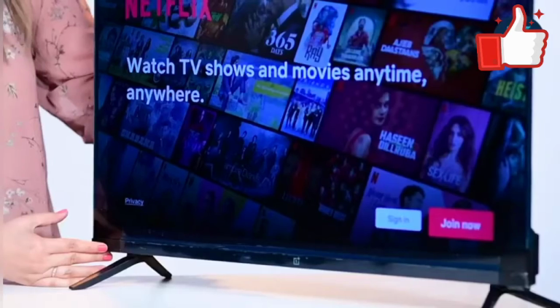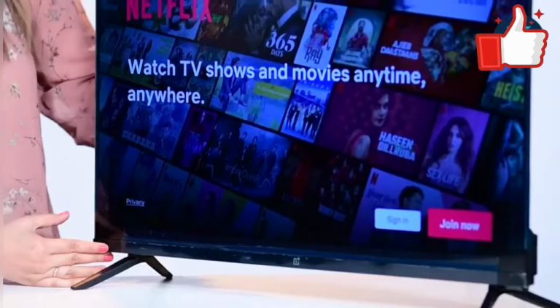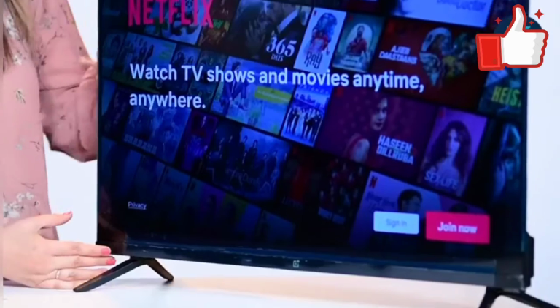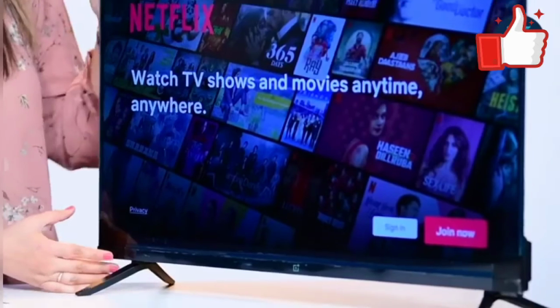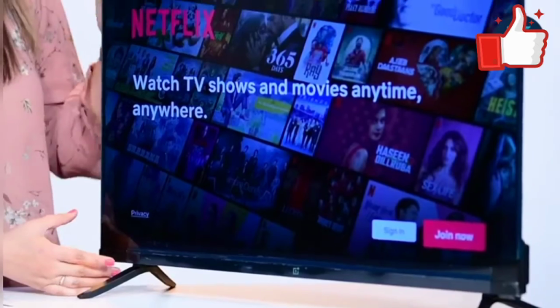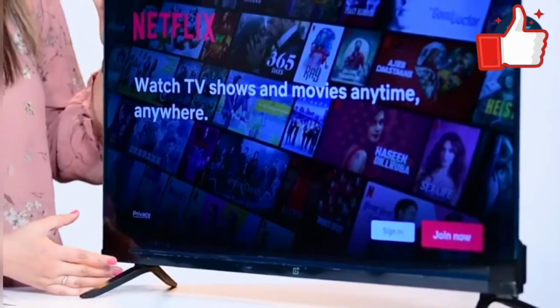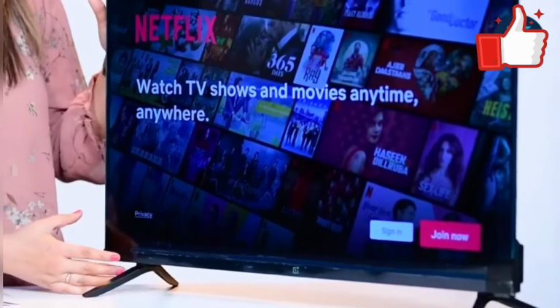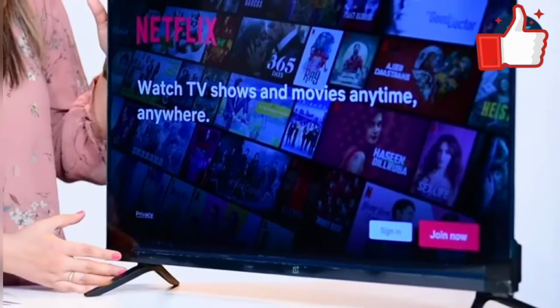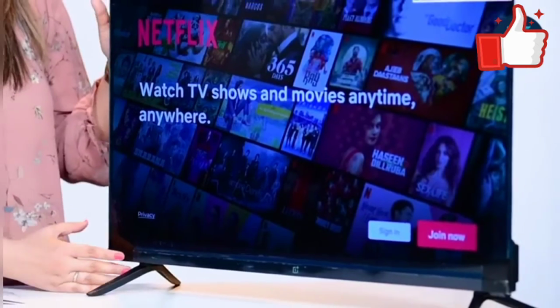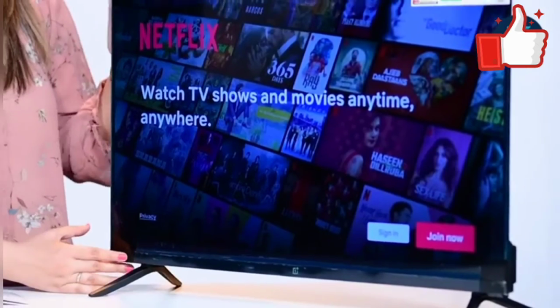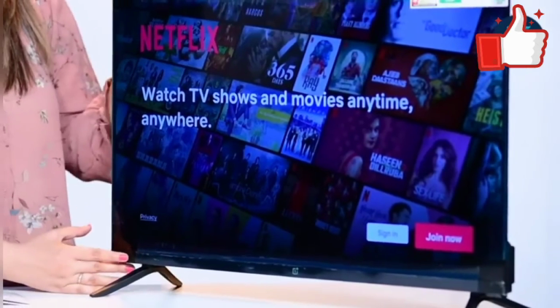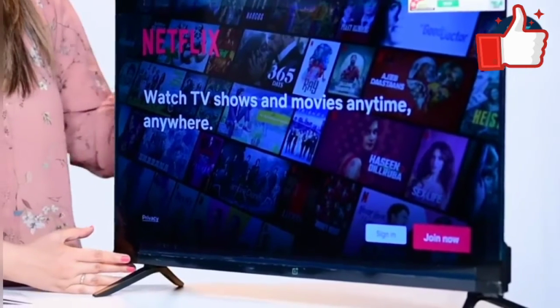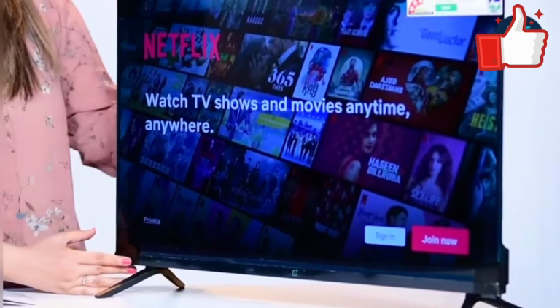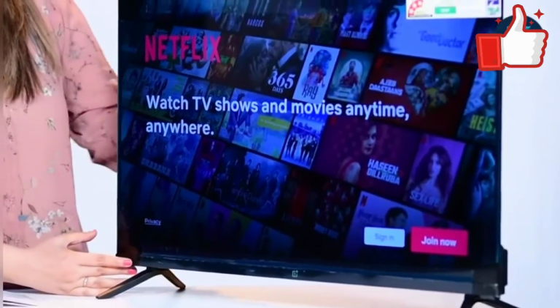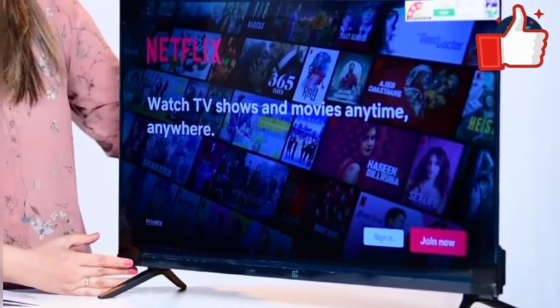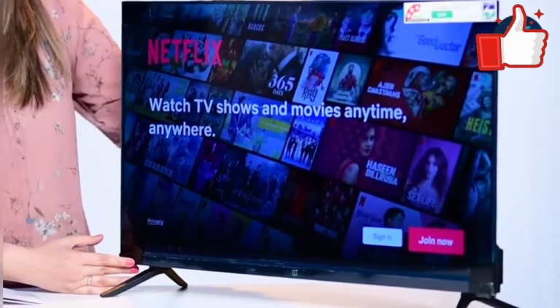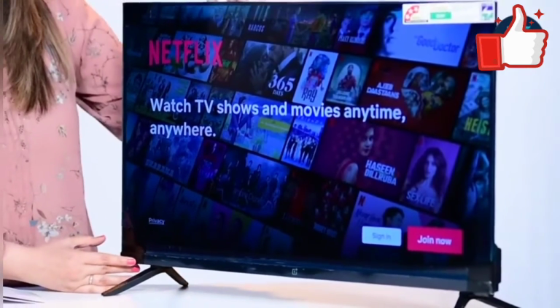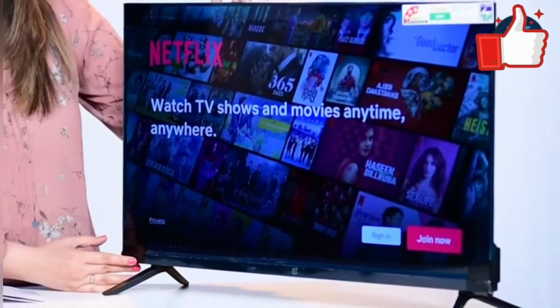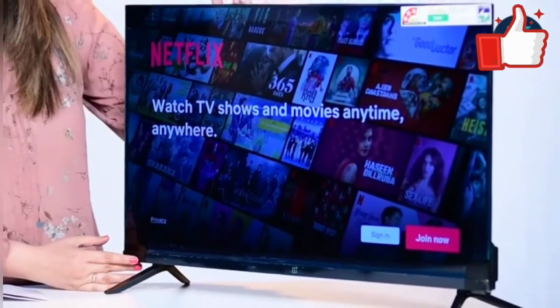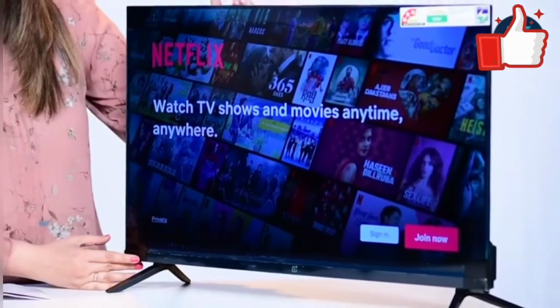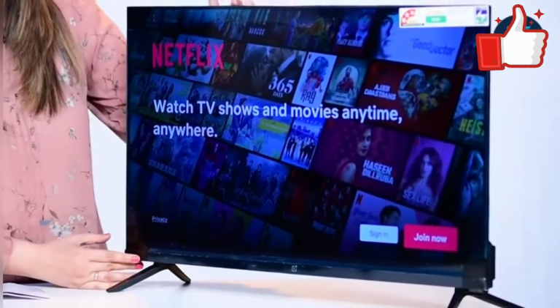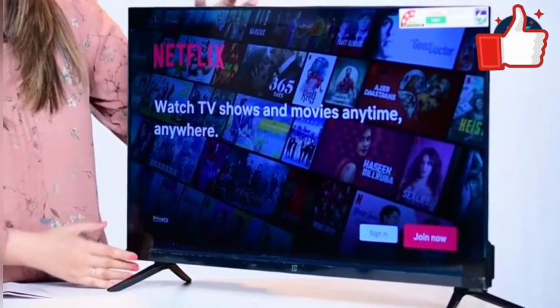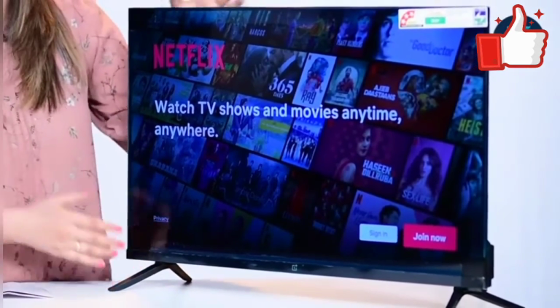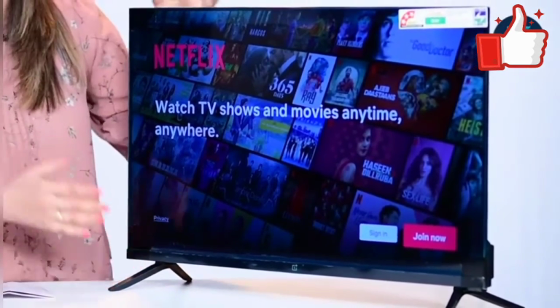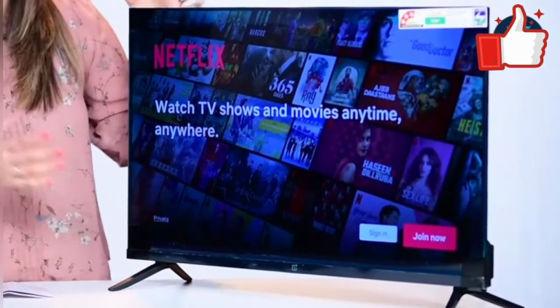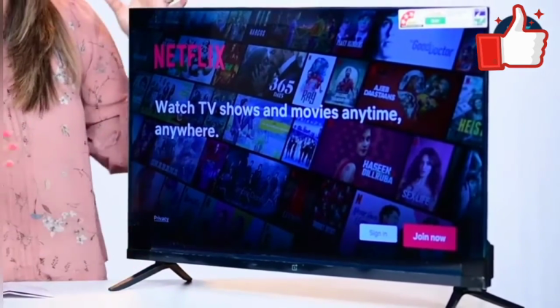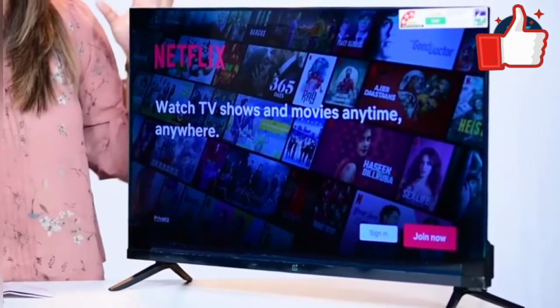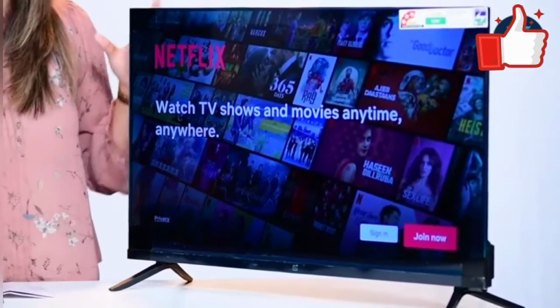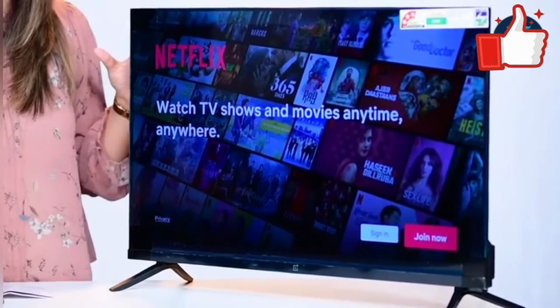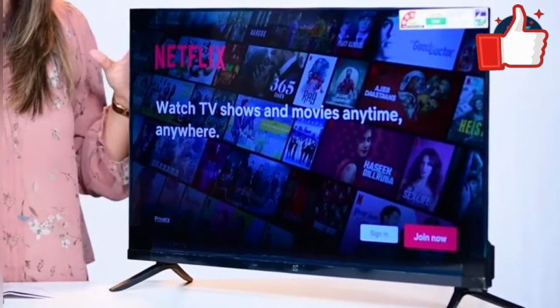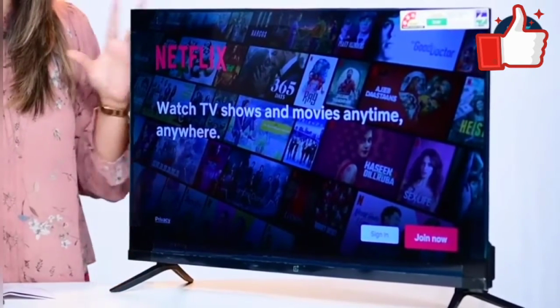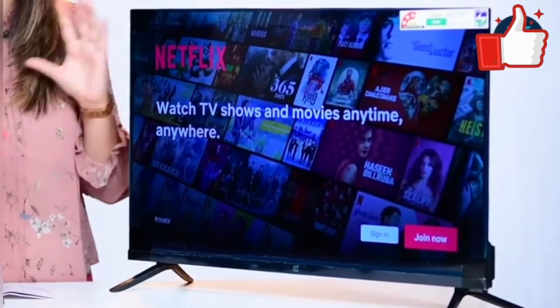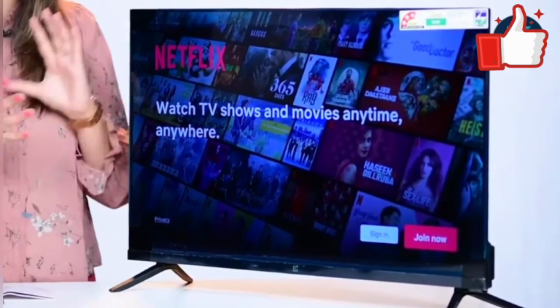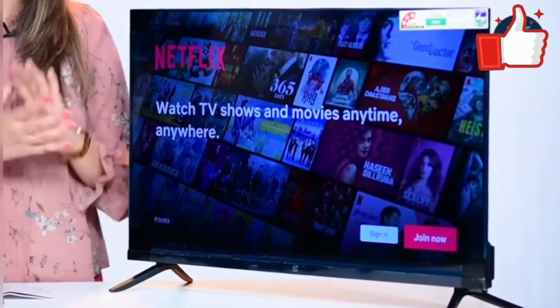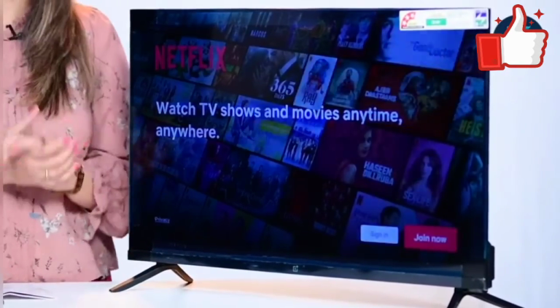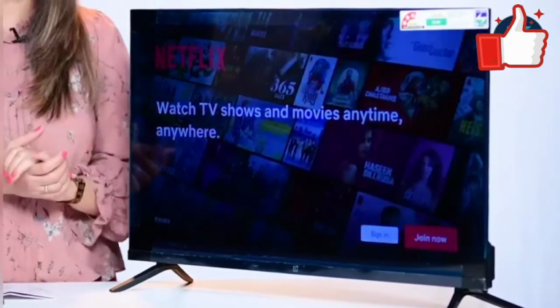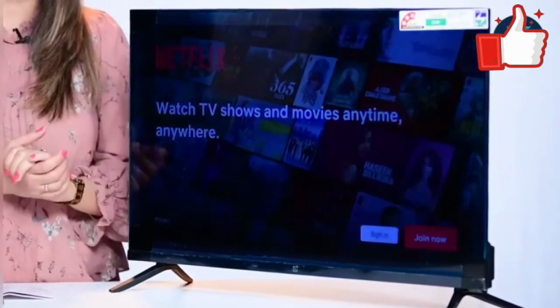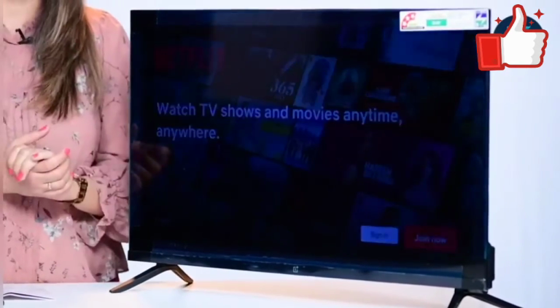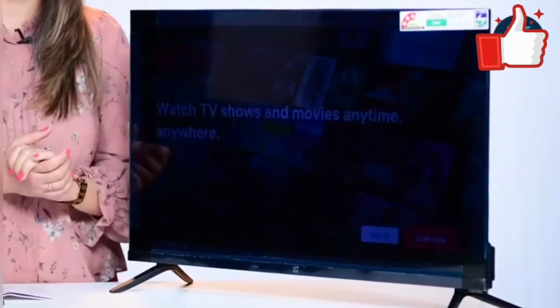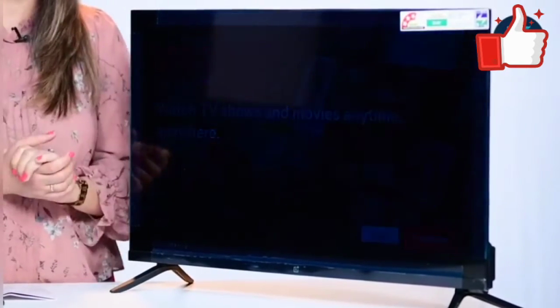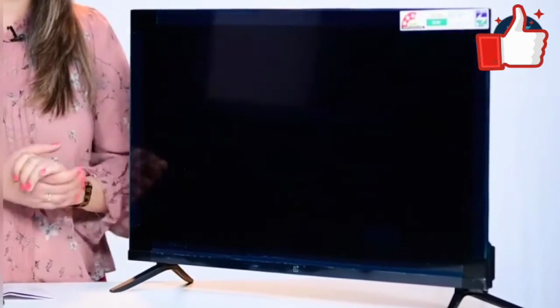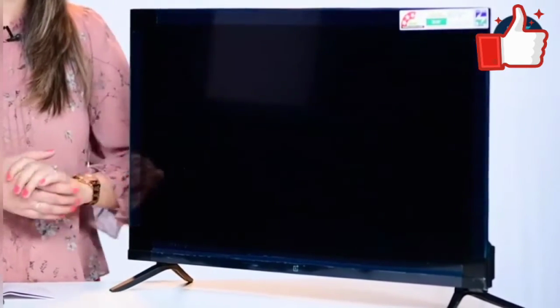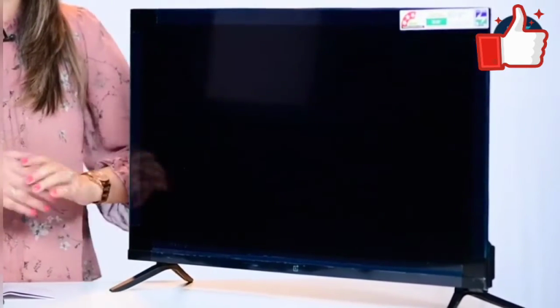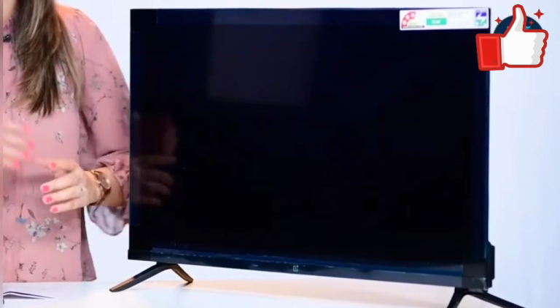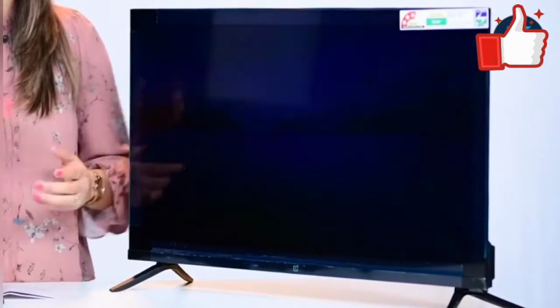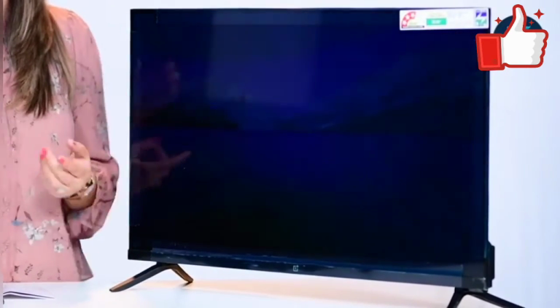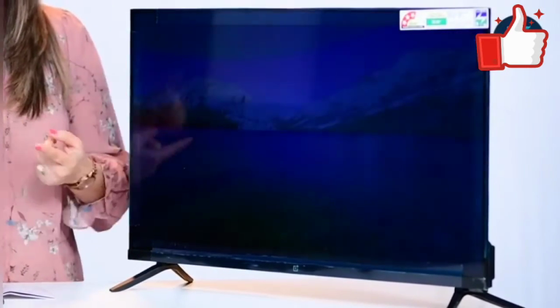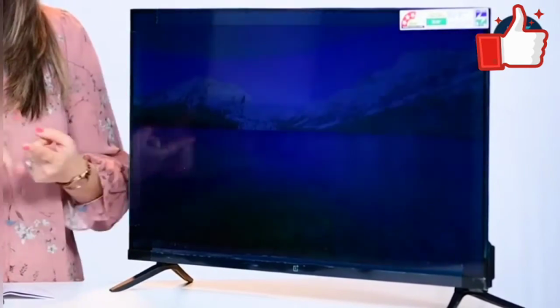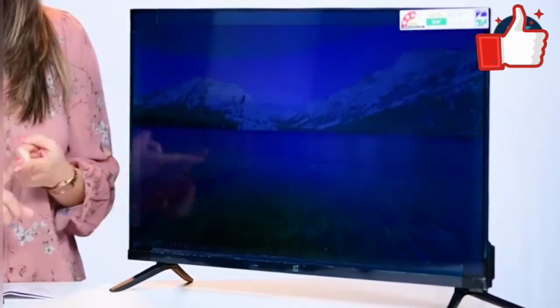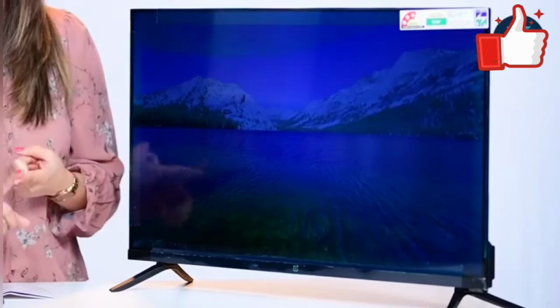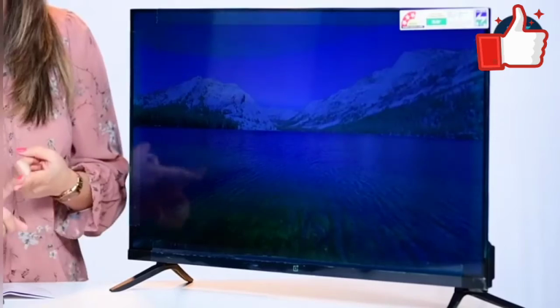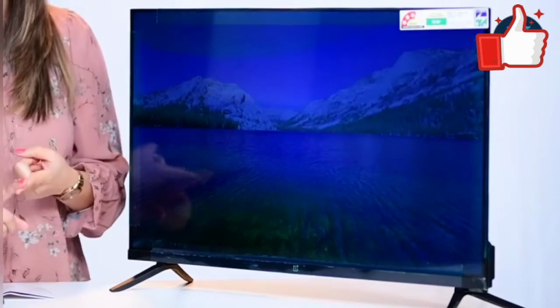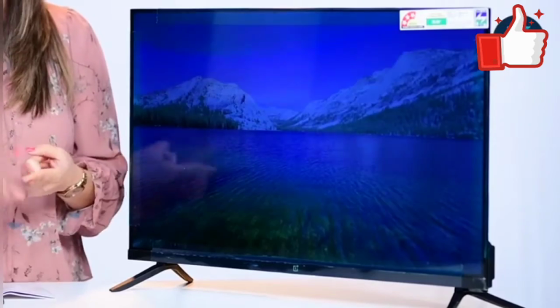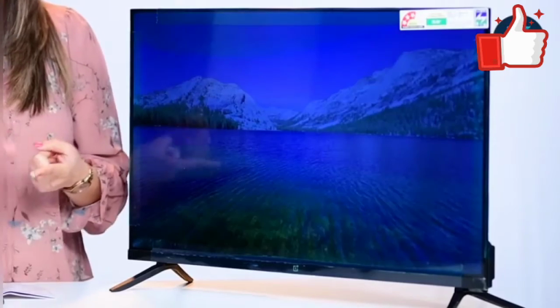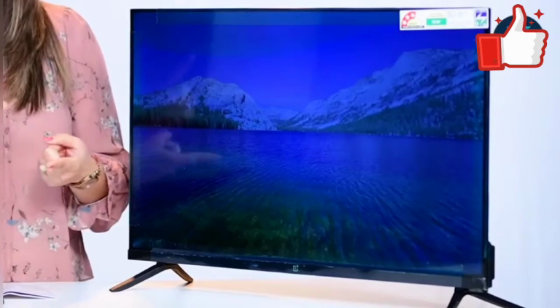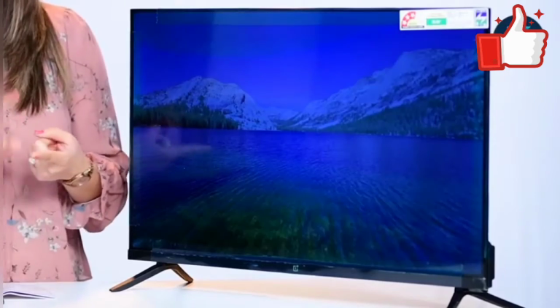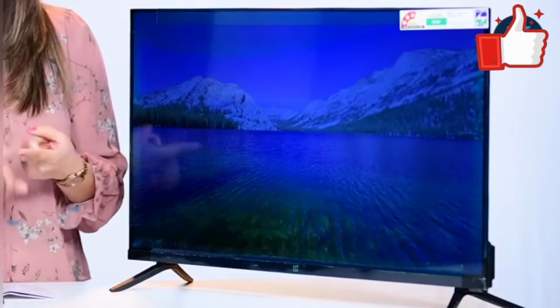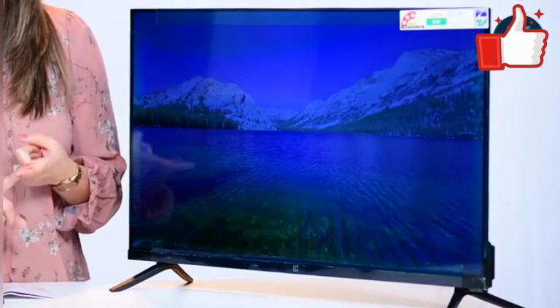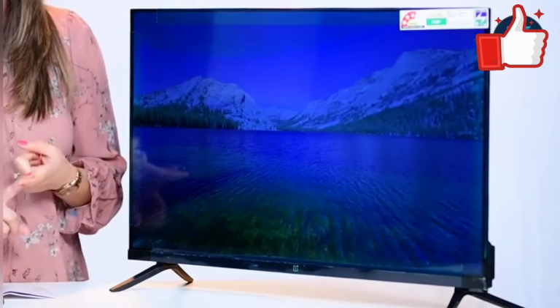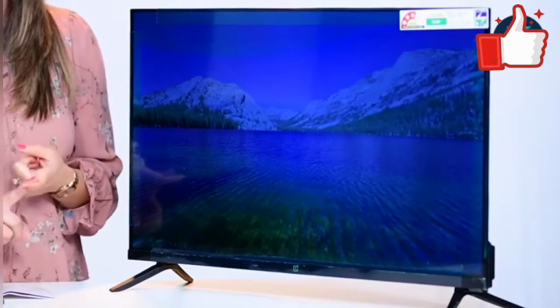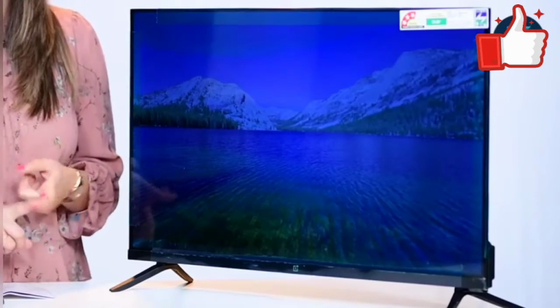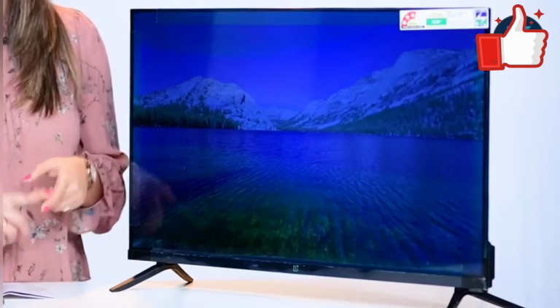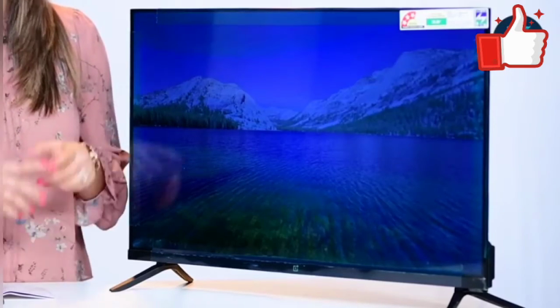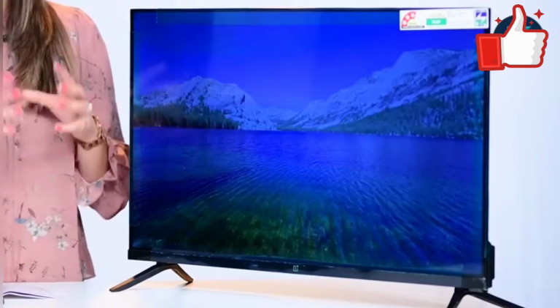All in all, it also has Oxygen Play and Google Play Store, and using the remote control is again very simple.